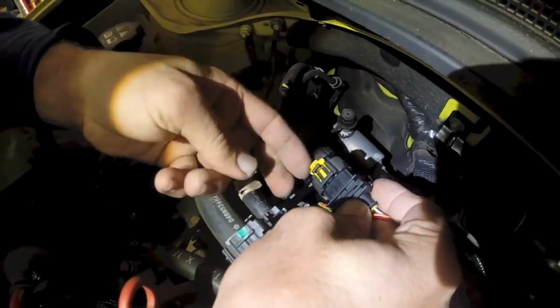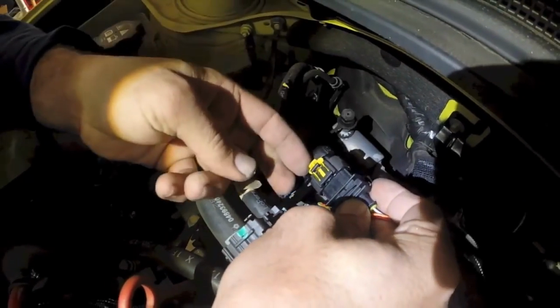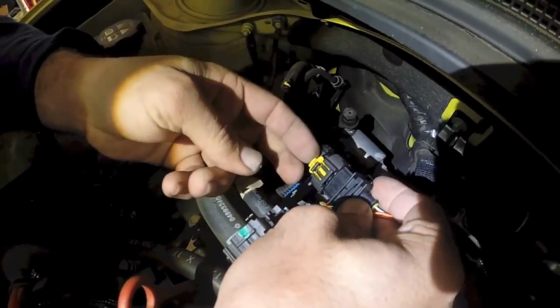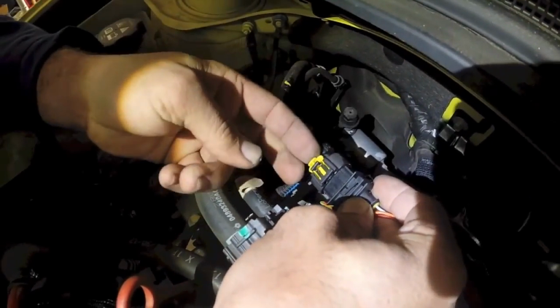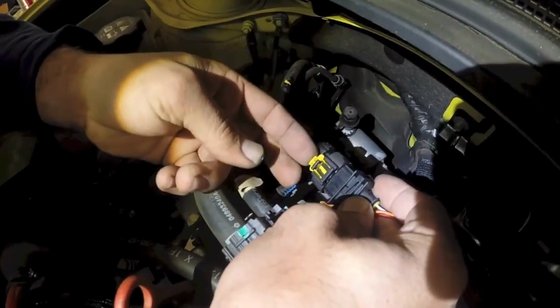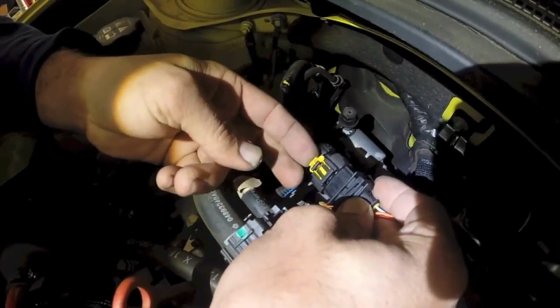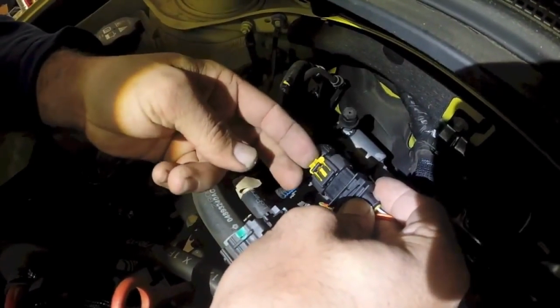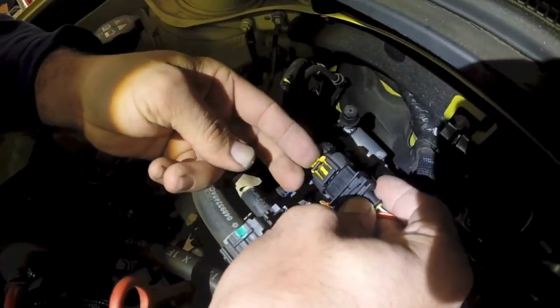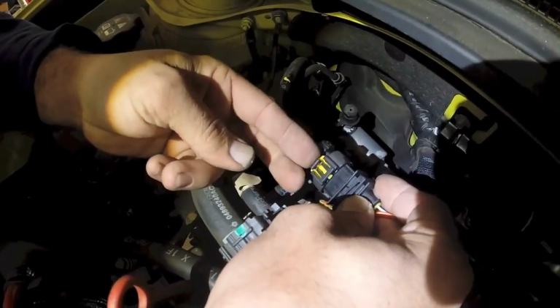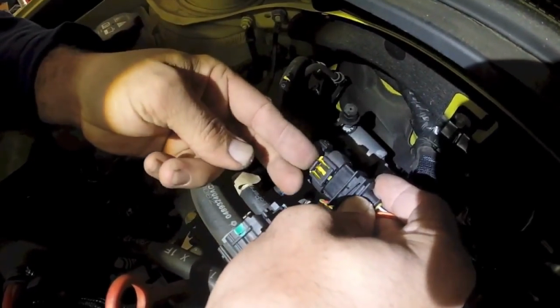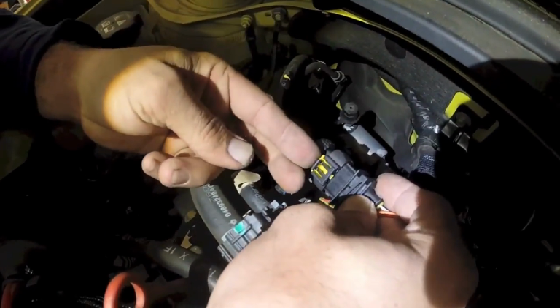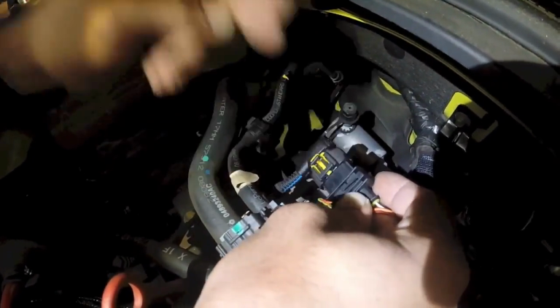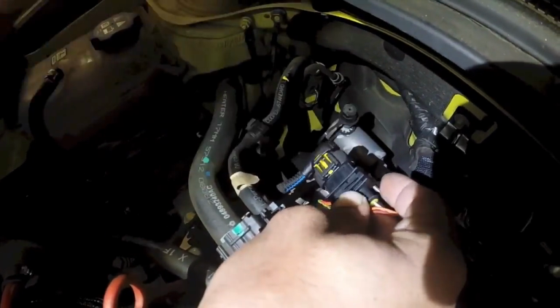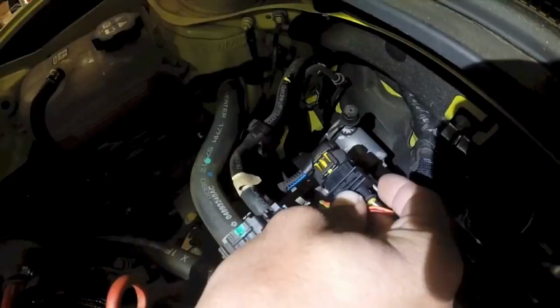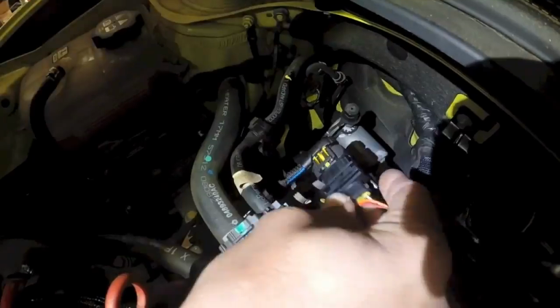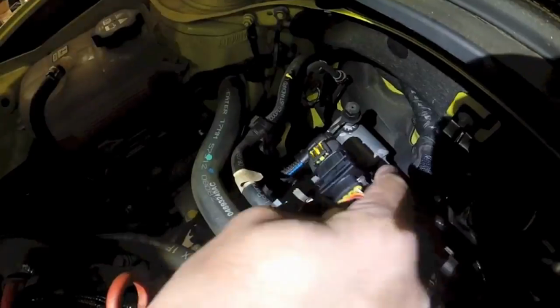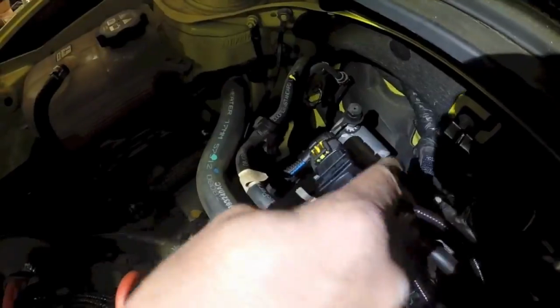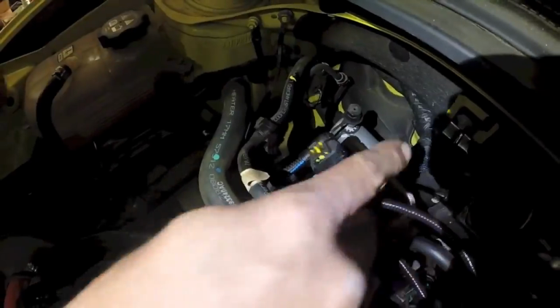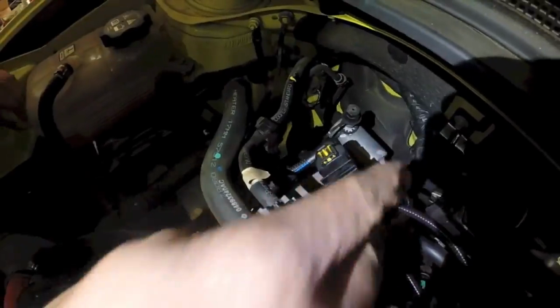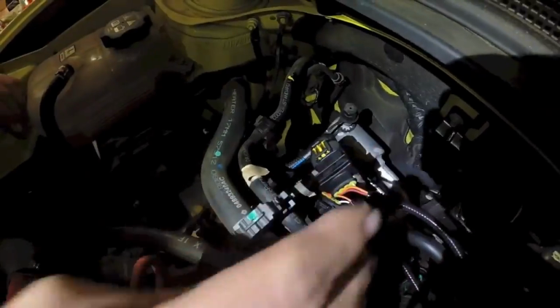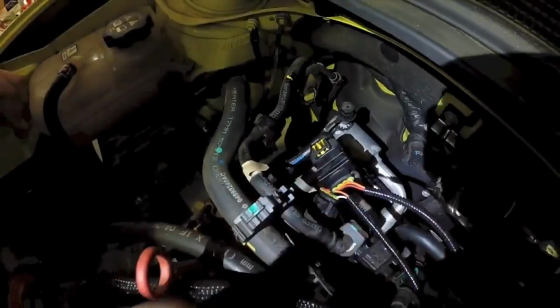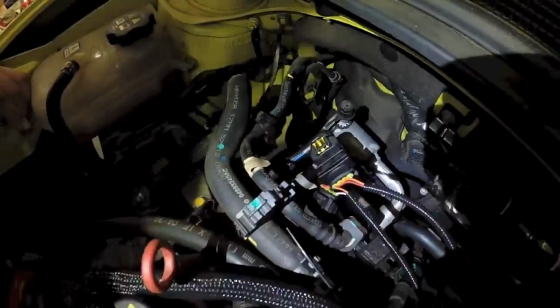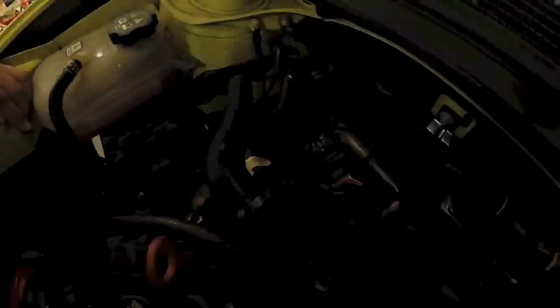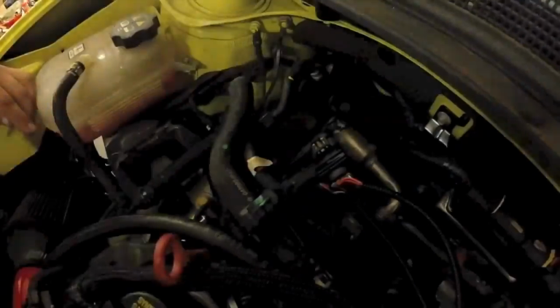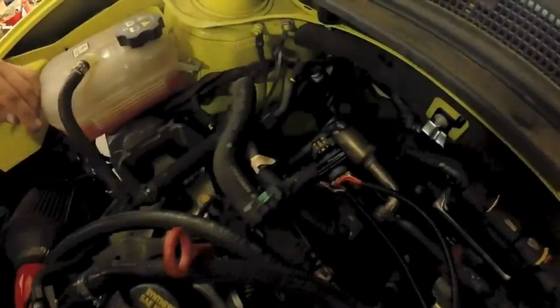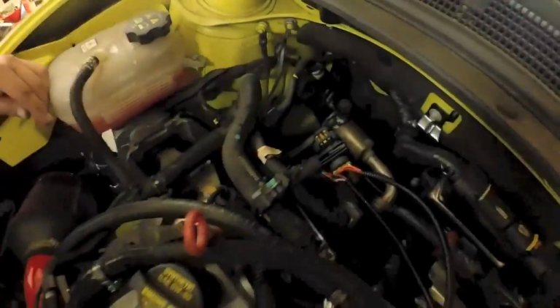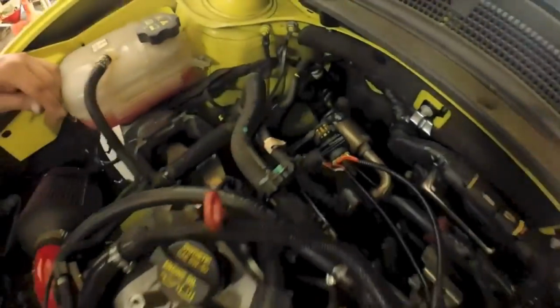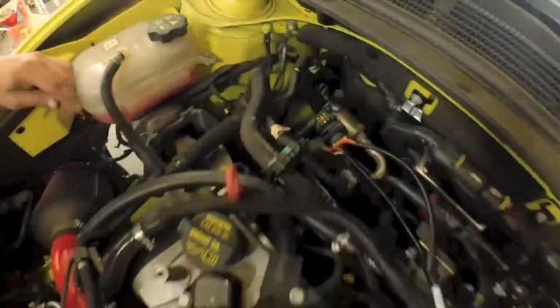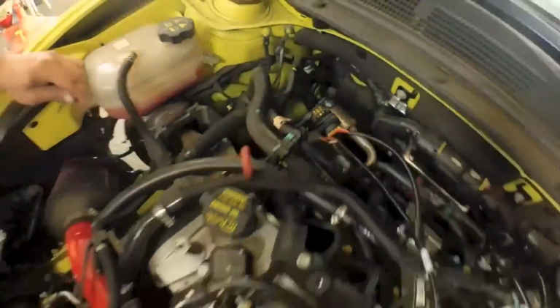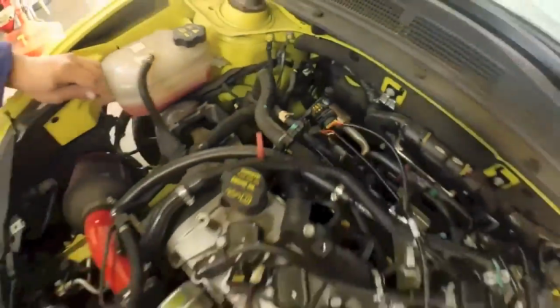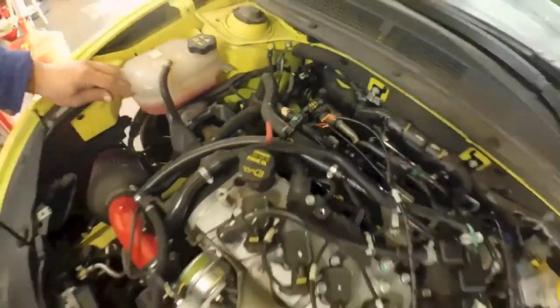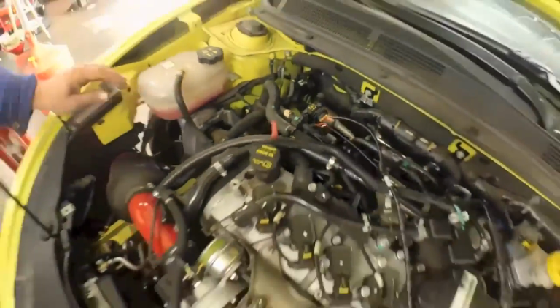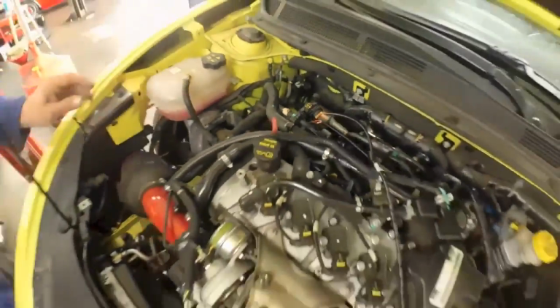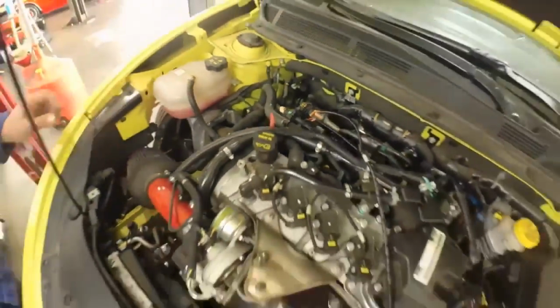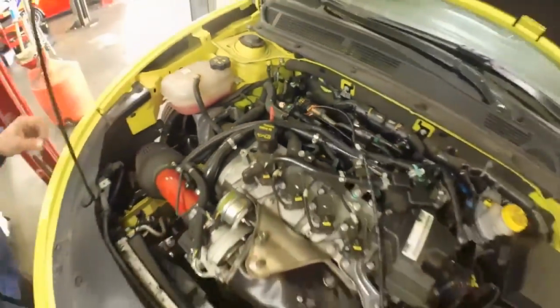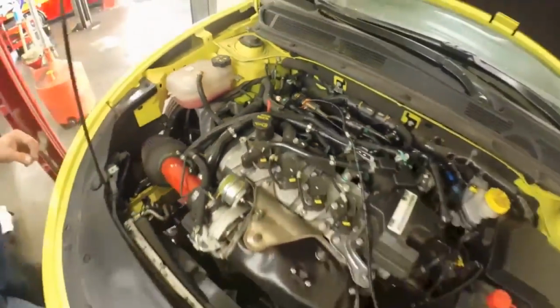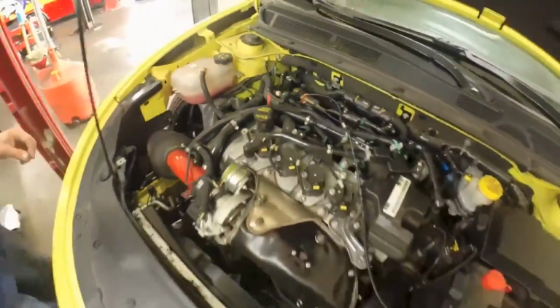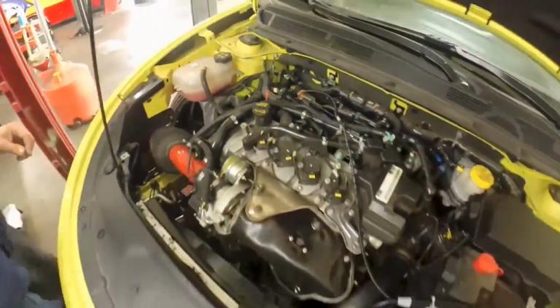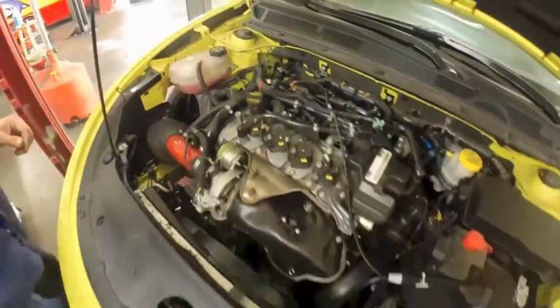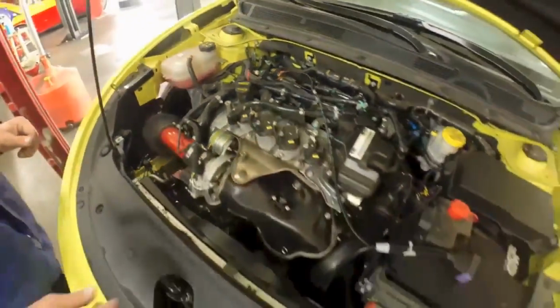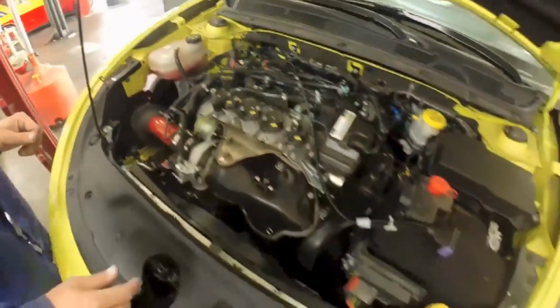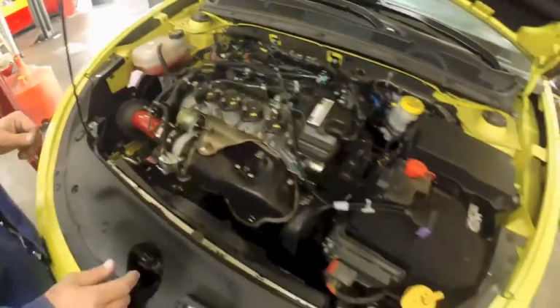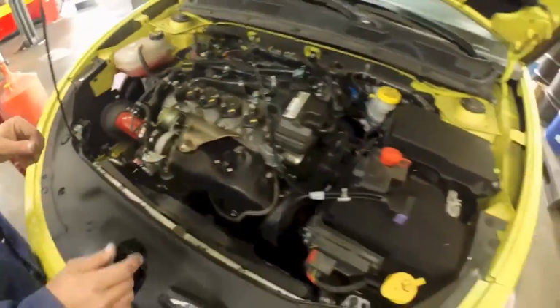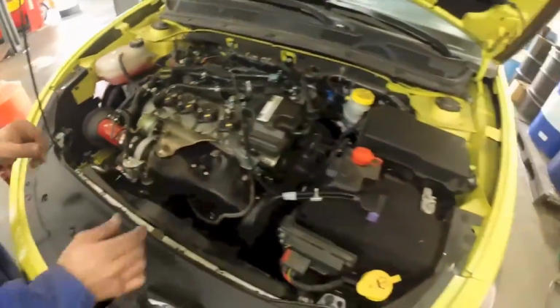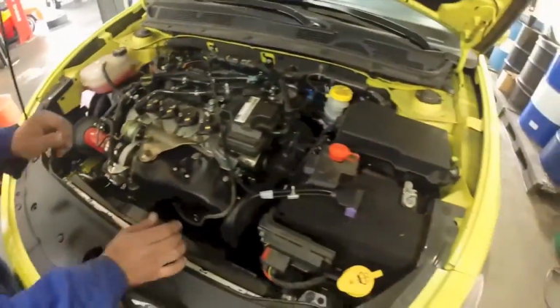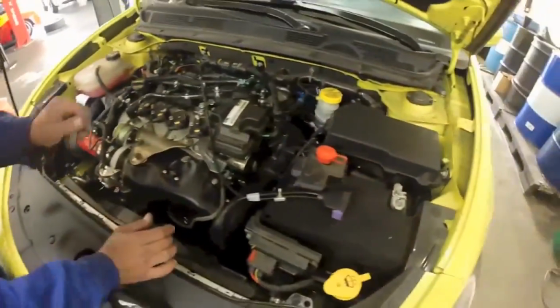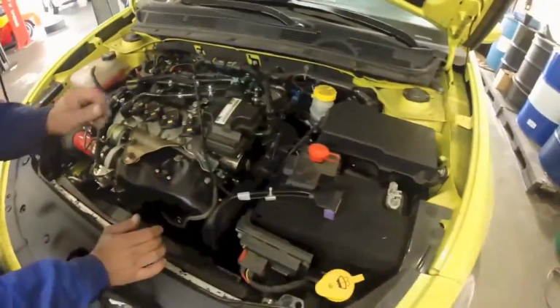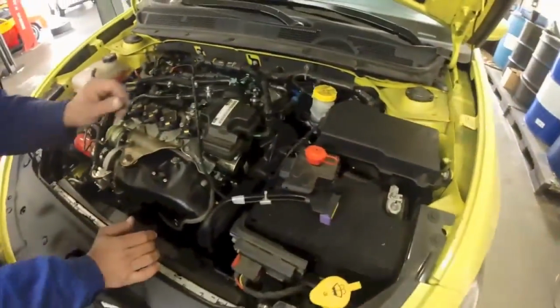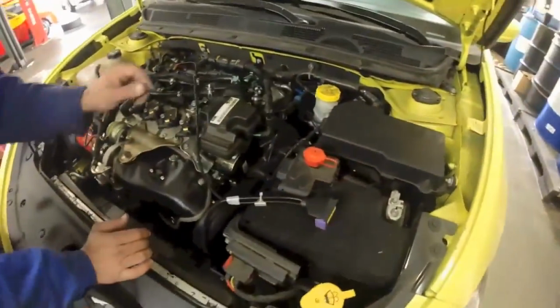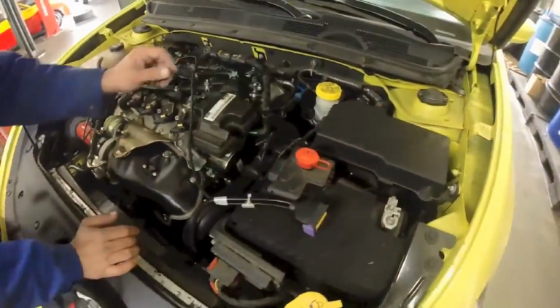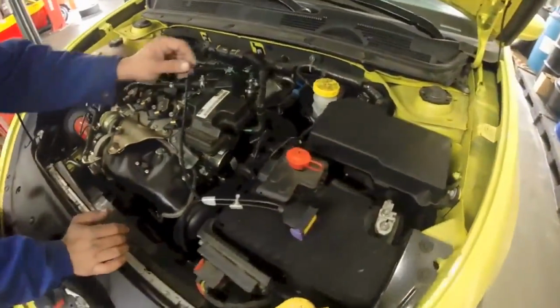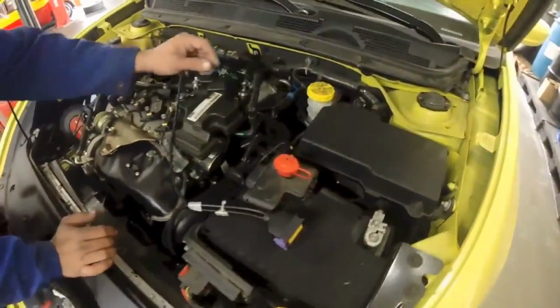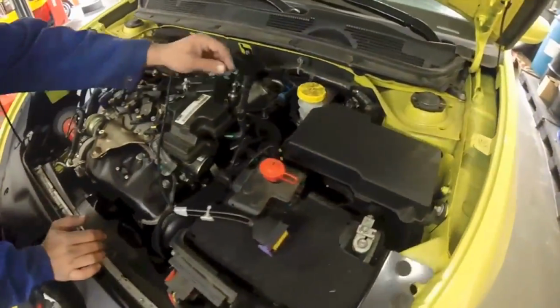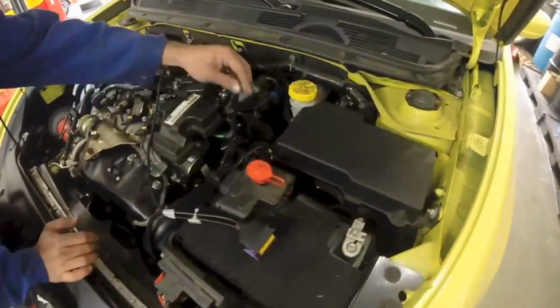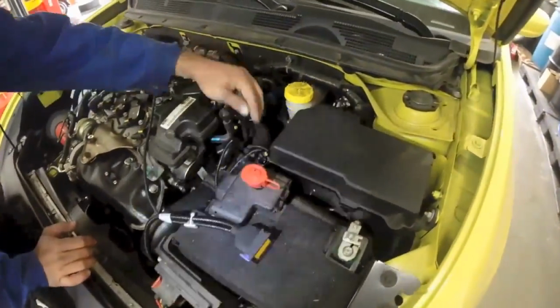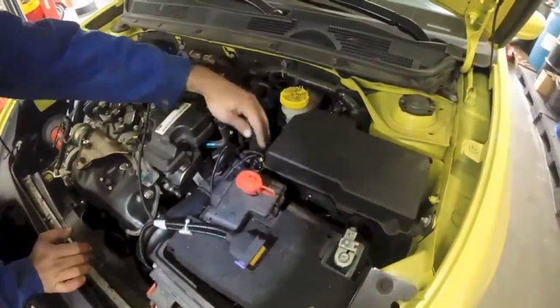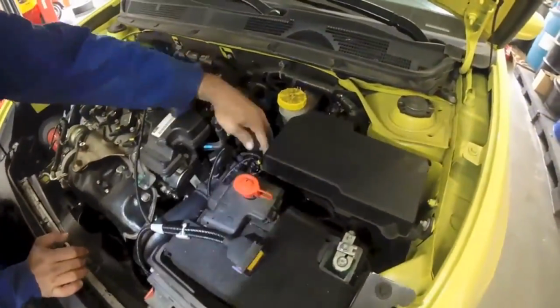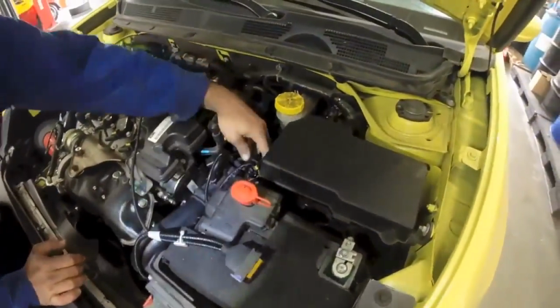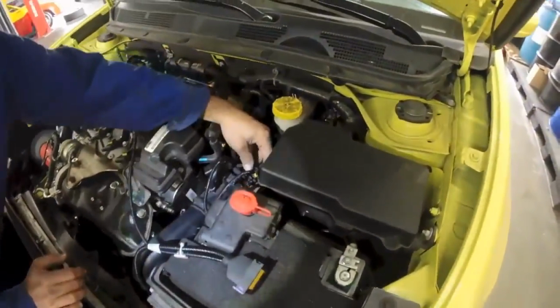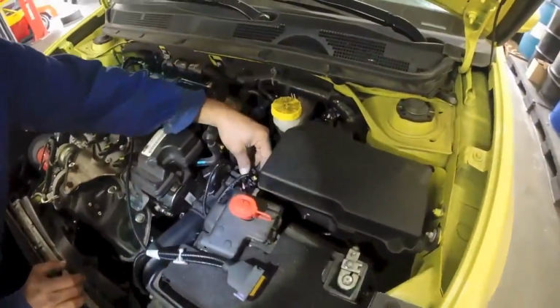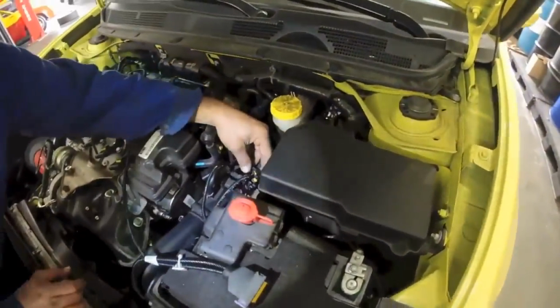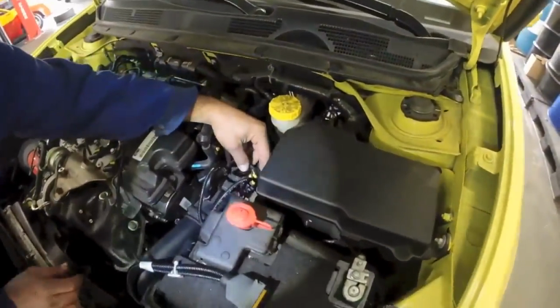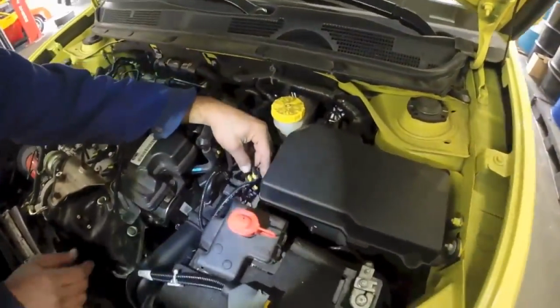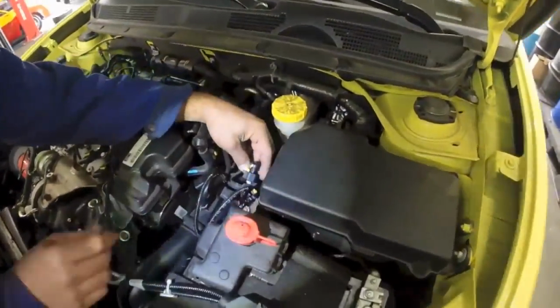Press the safety lock back in, and same thing on this side.